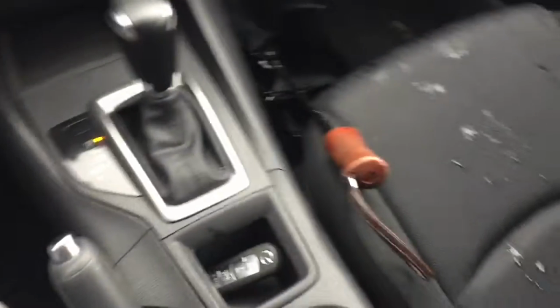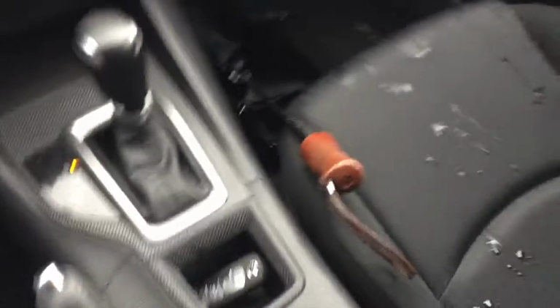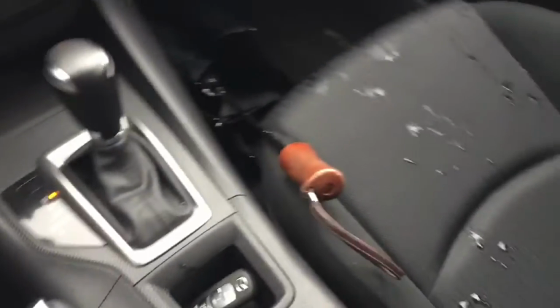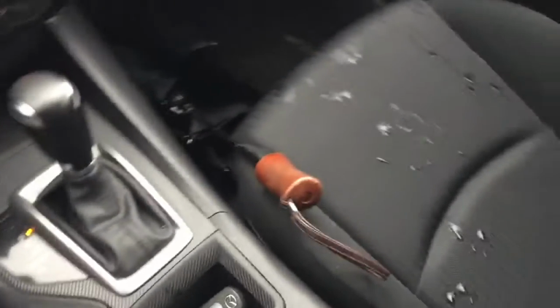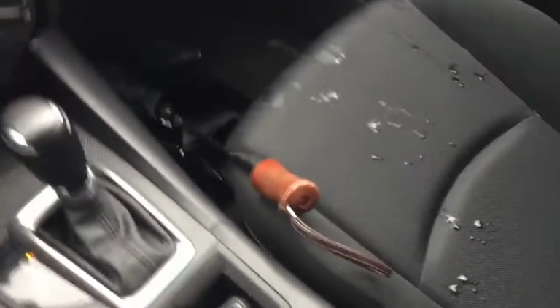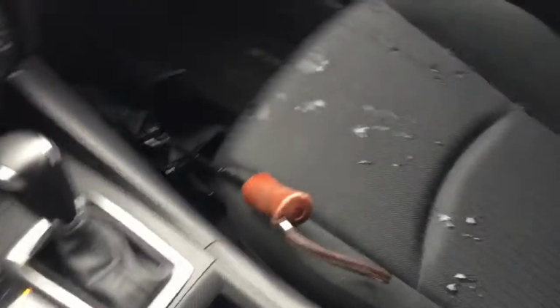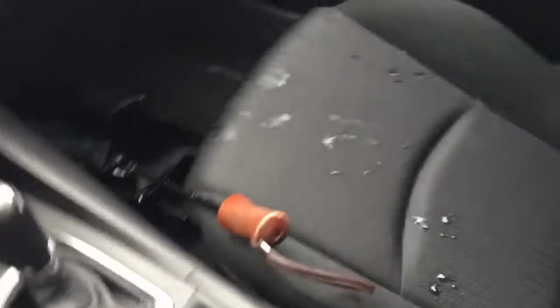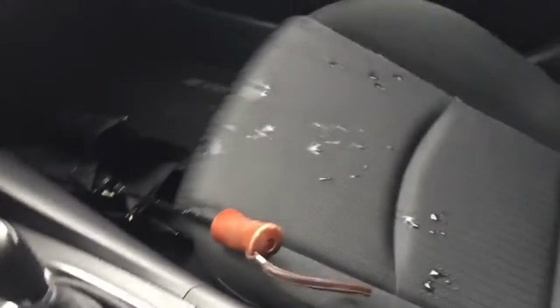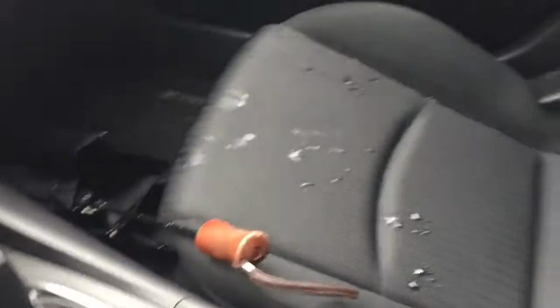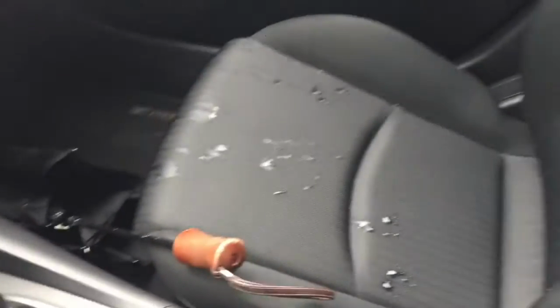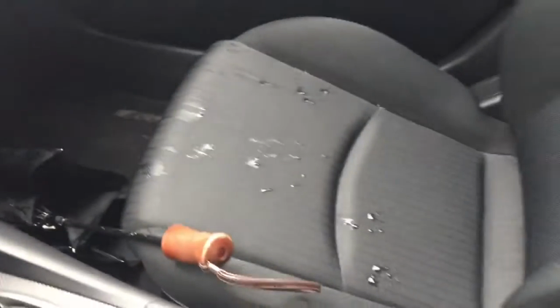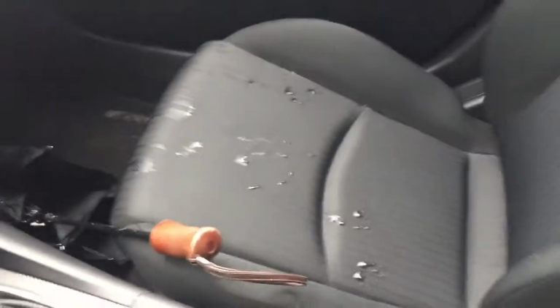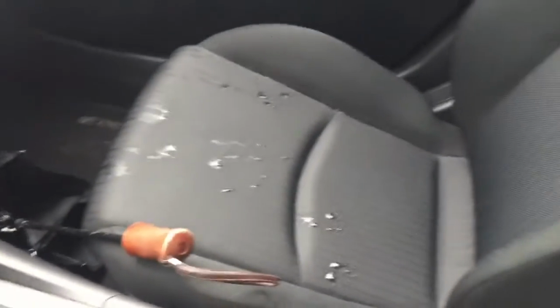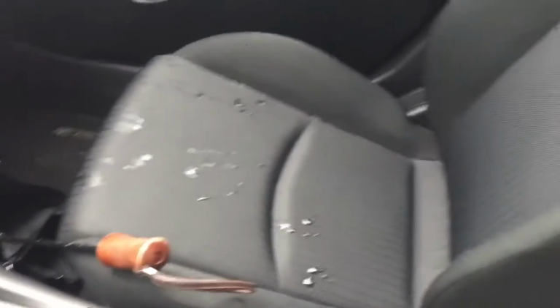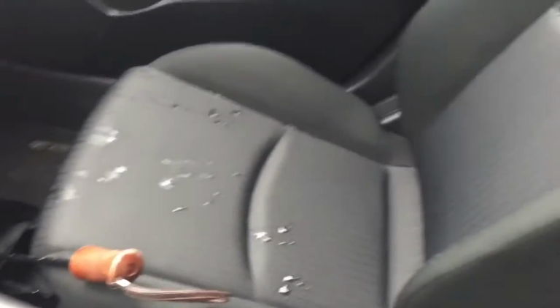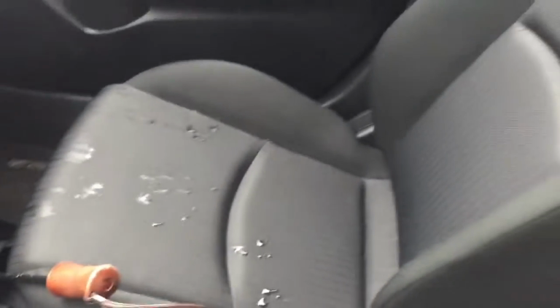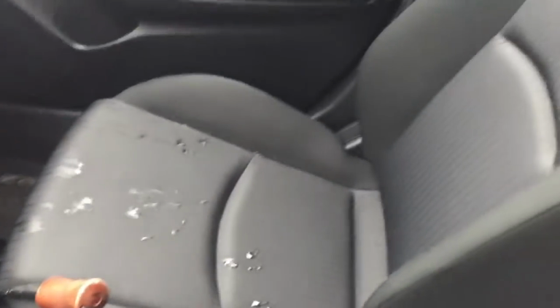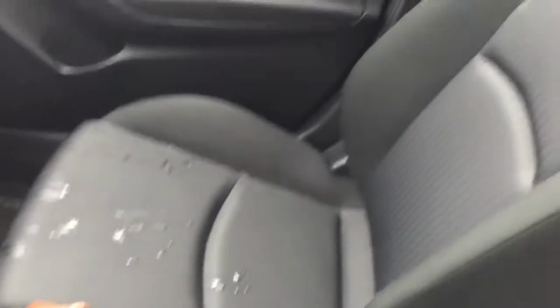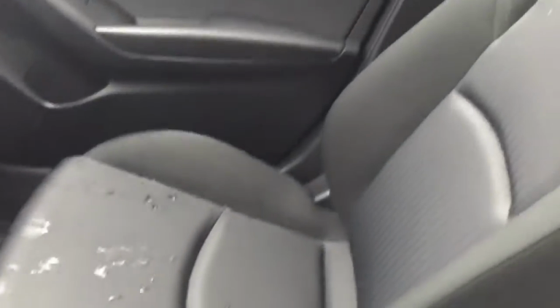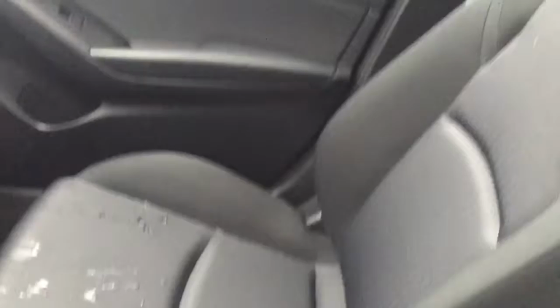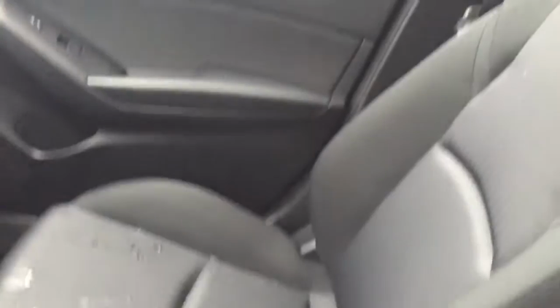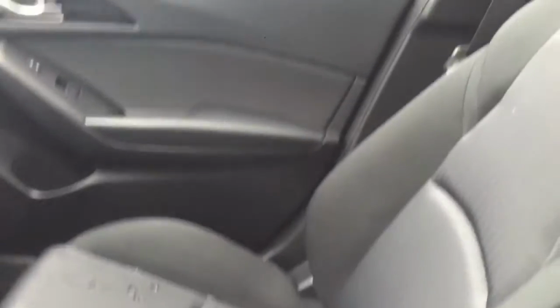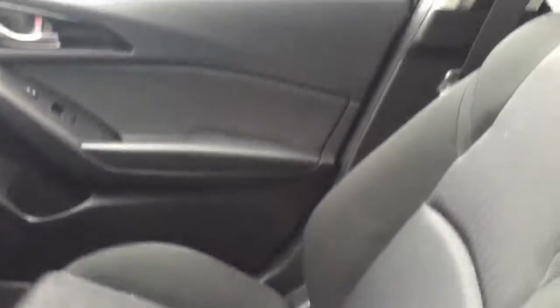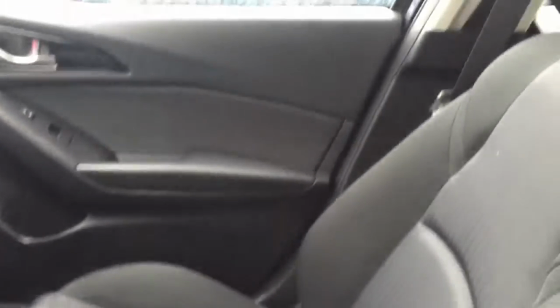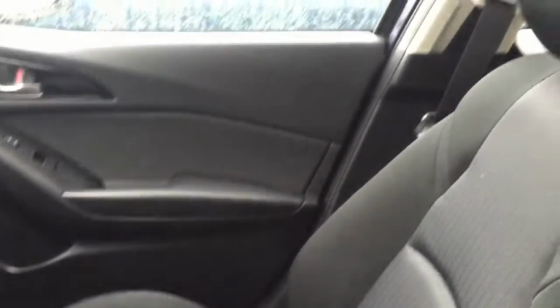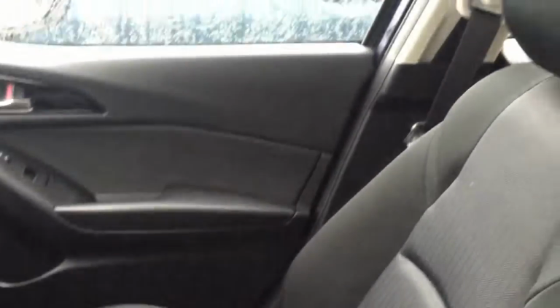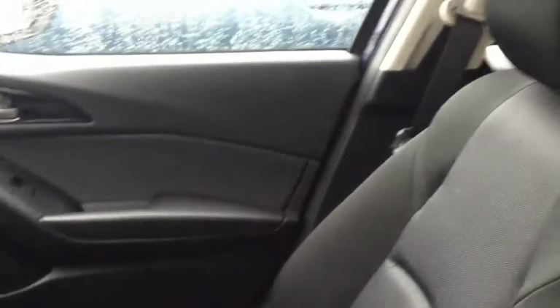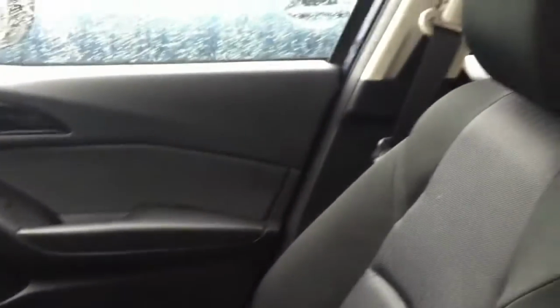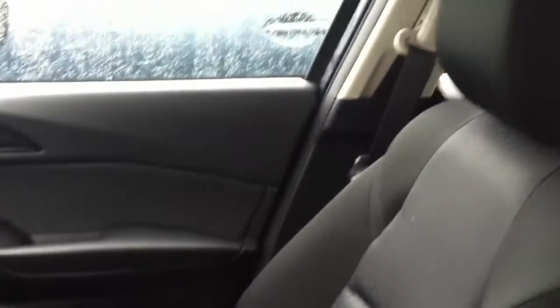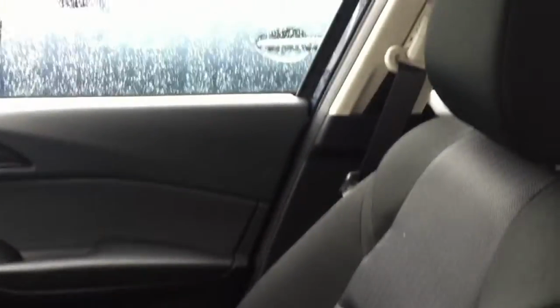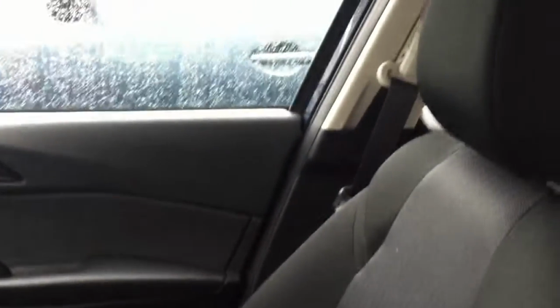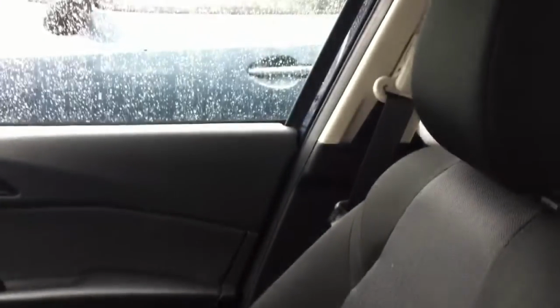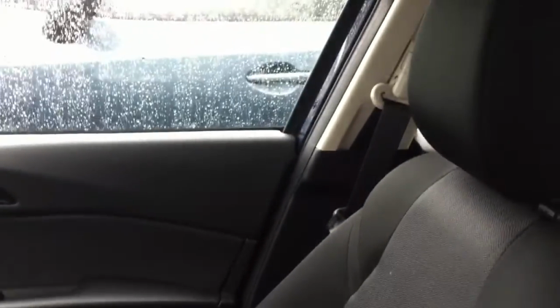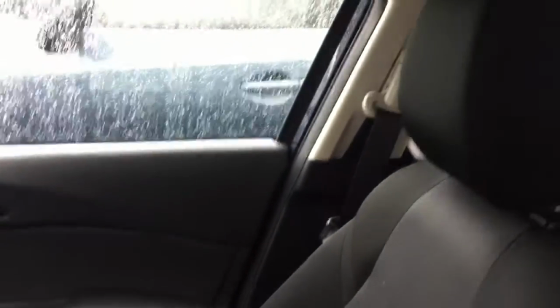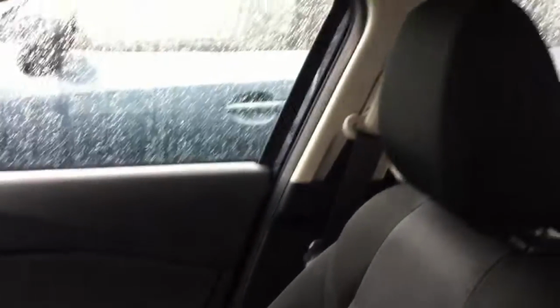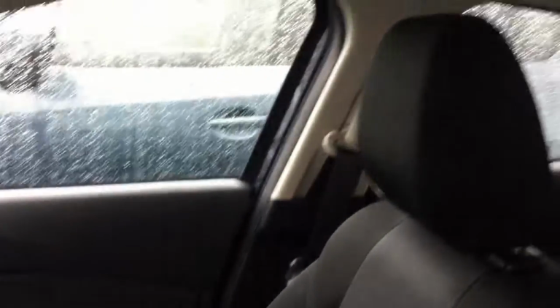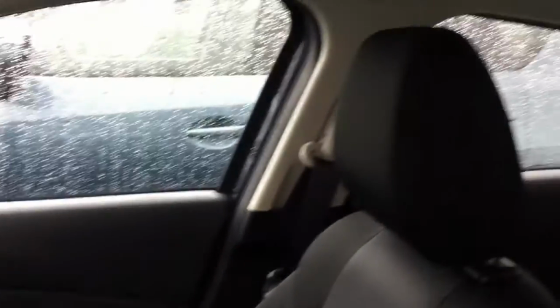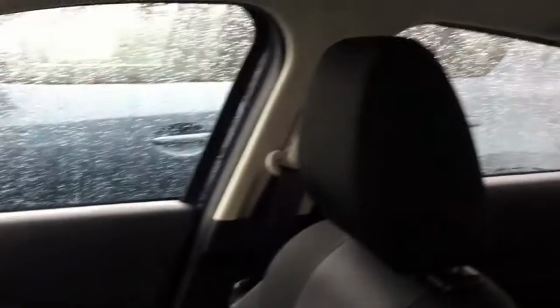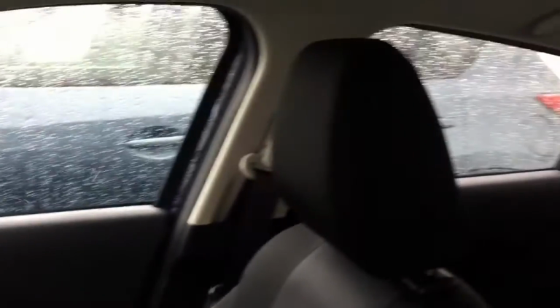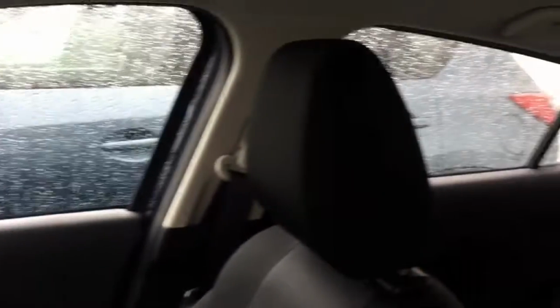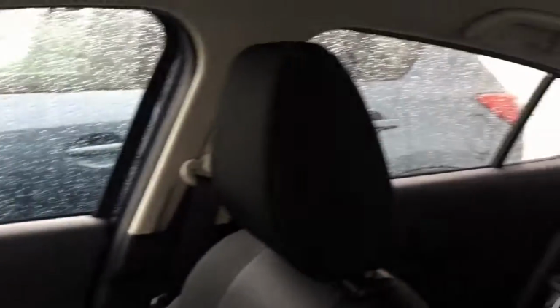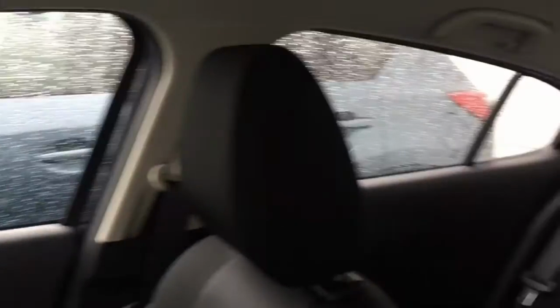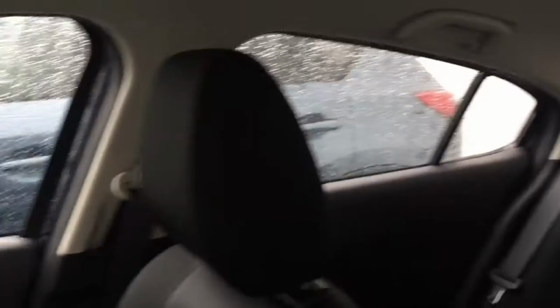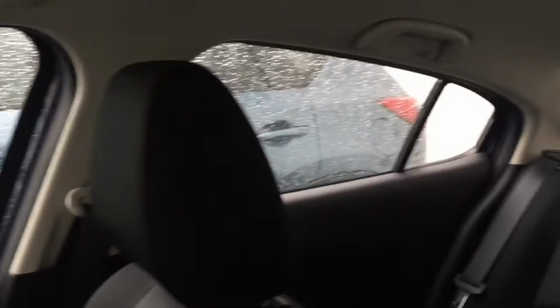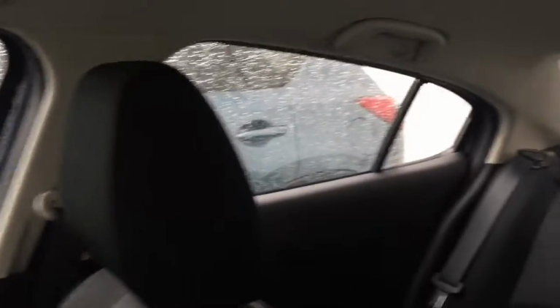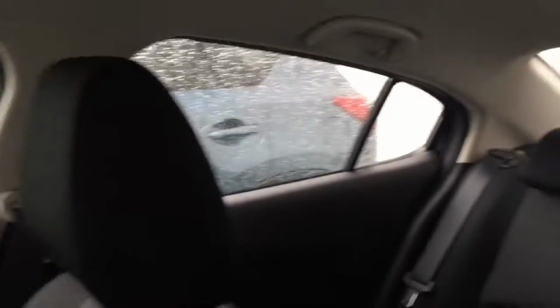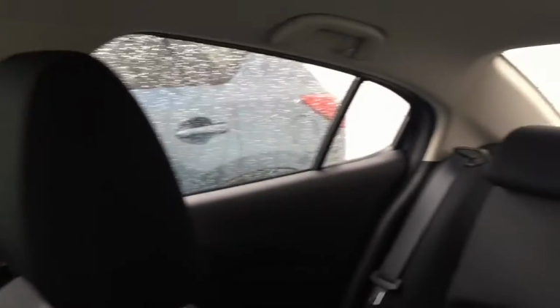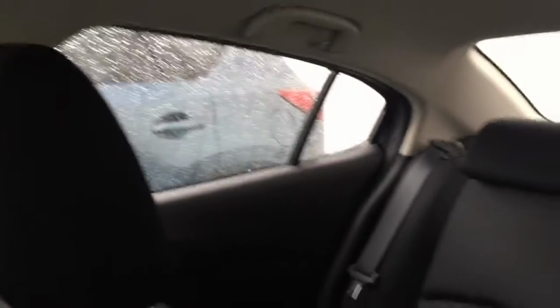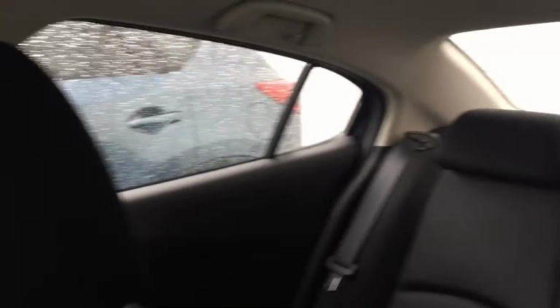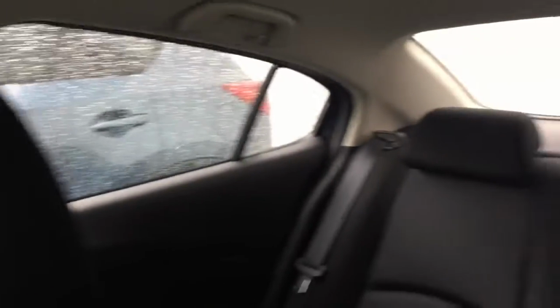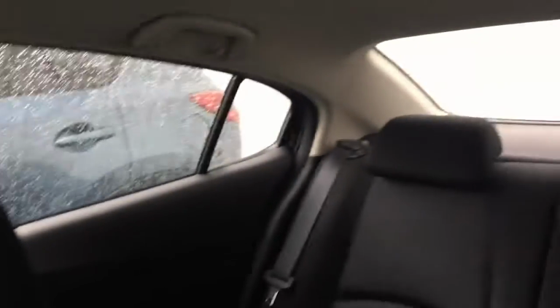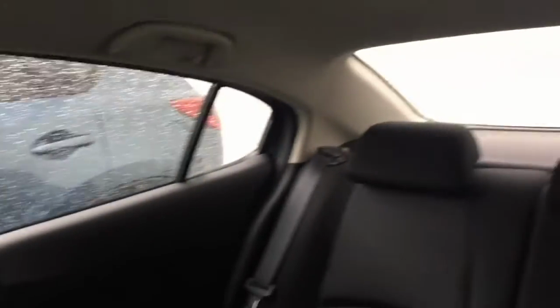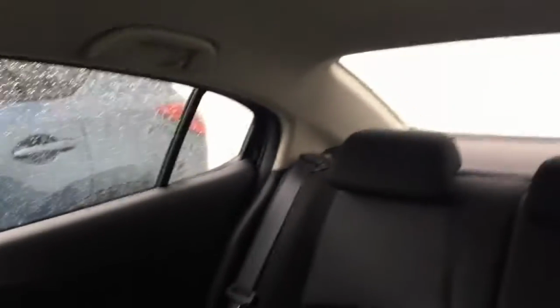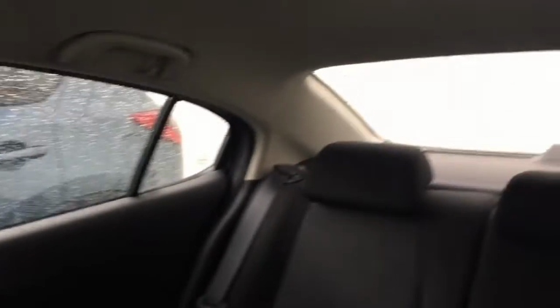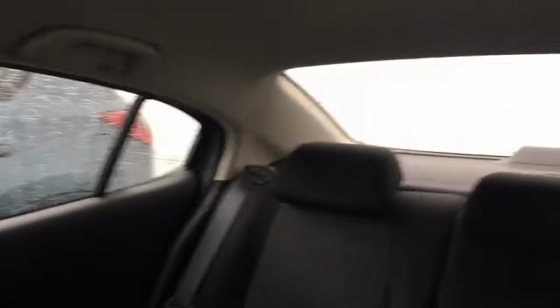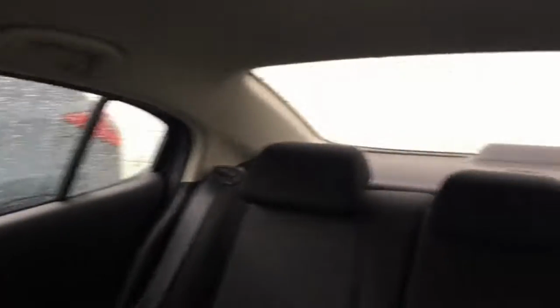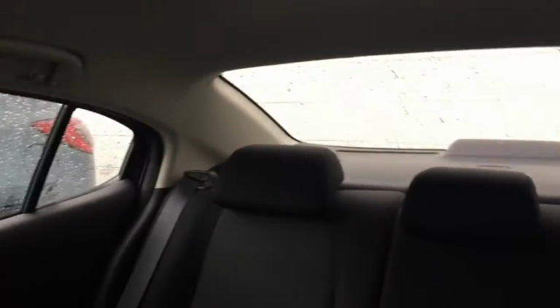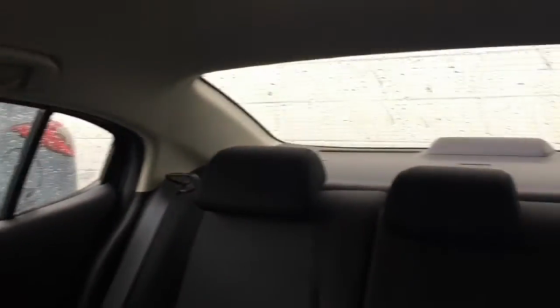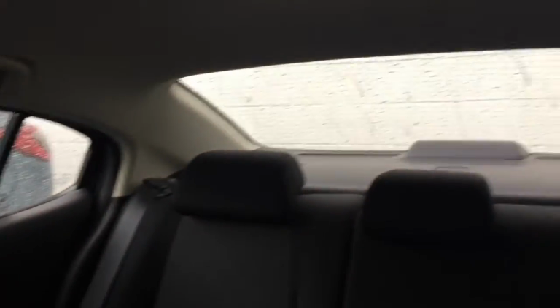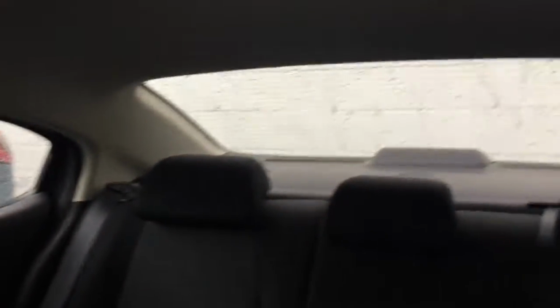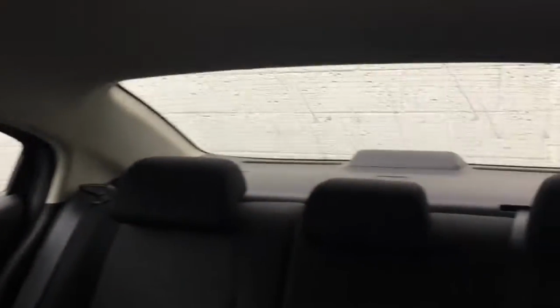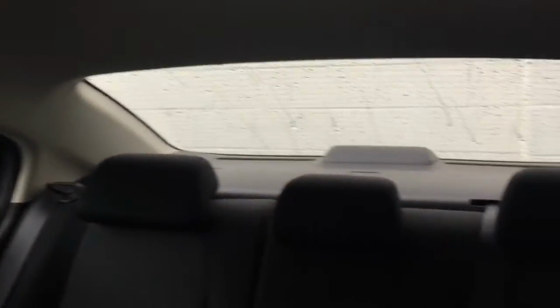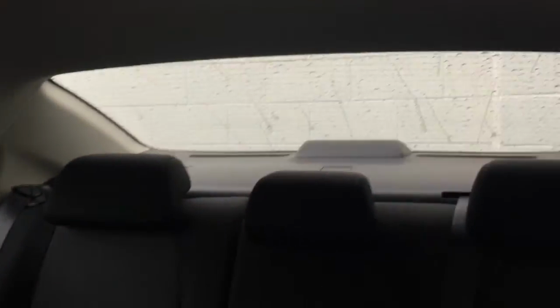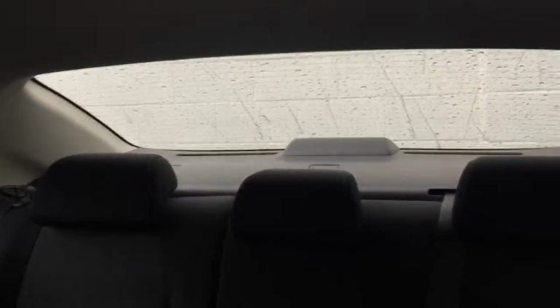Here's a view of your passenger seat. Nice cloth interior and your very roomy back seat.